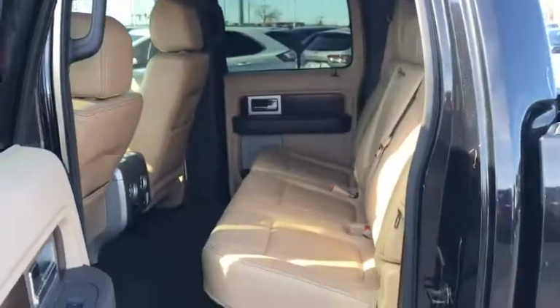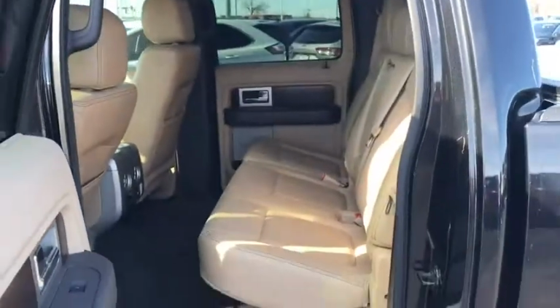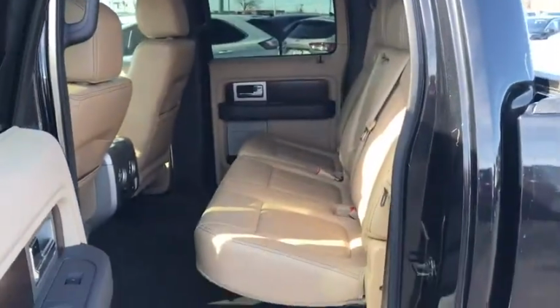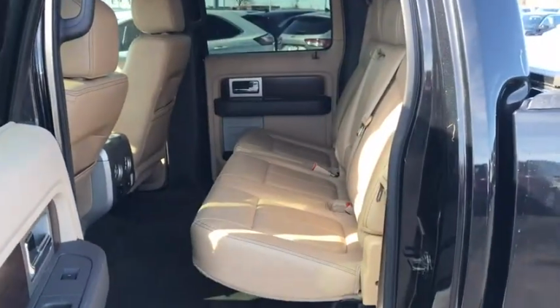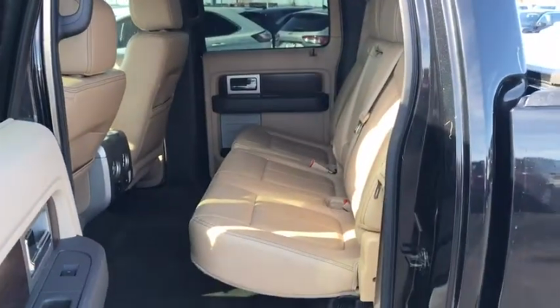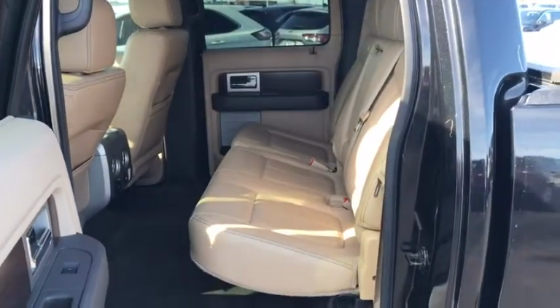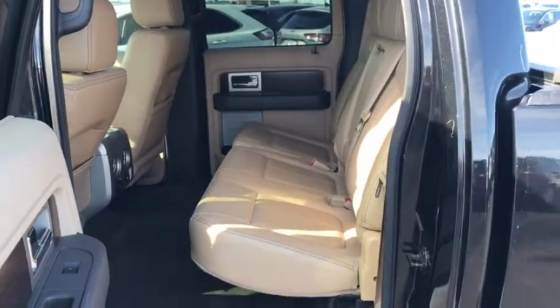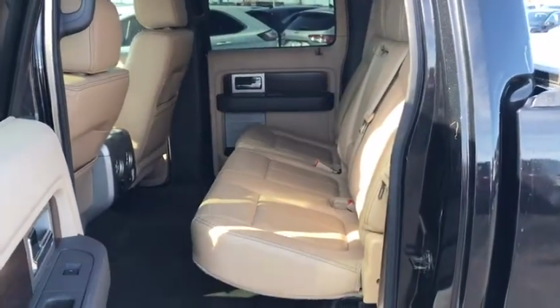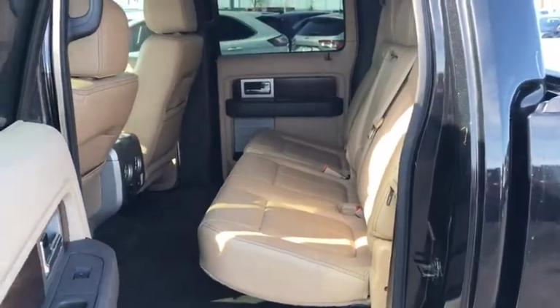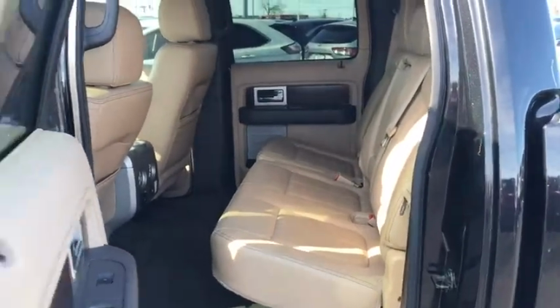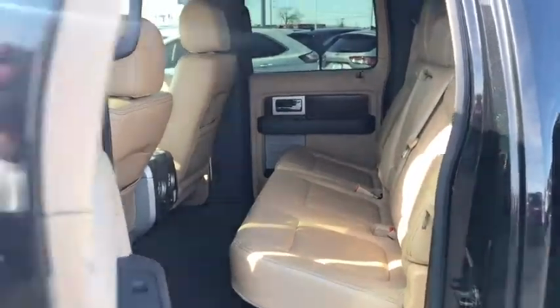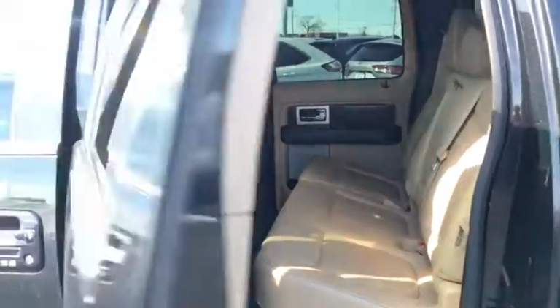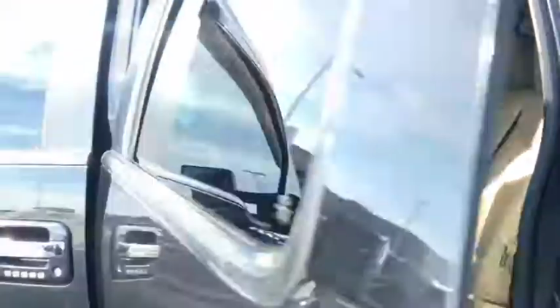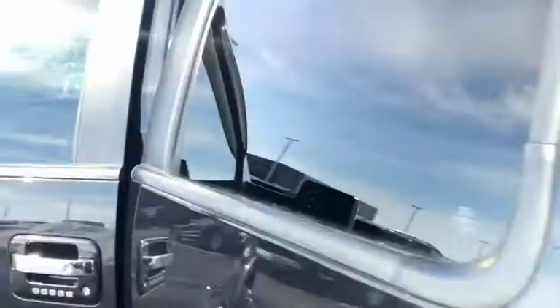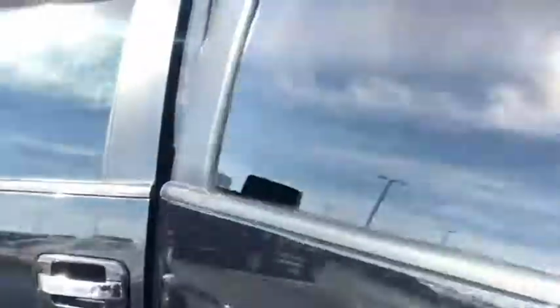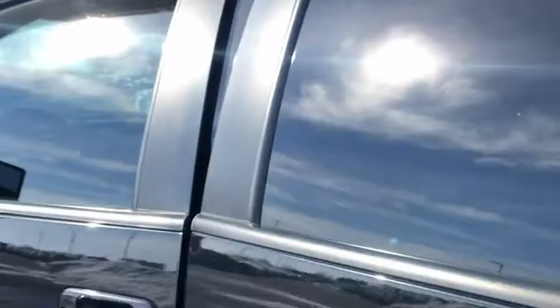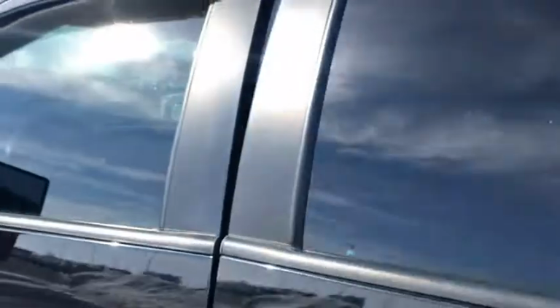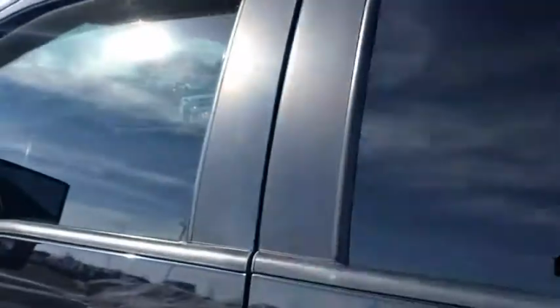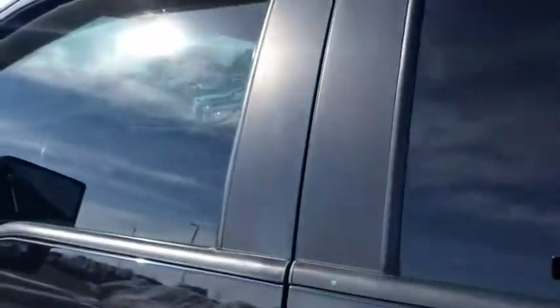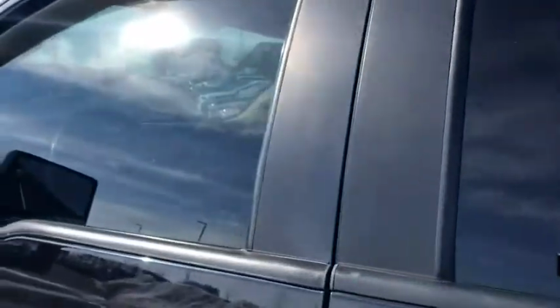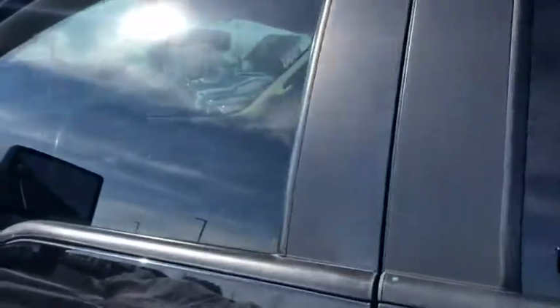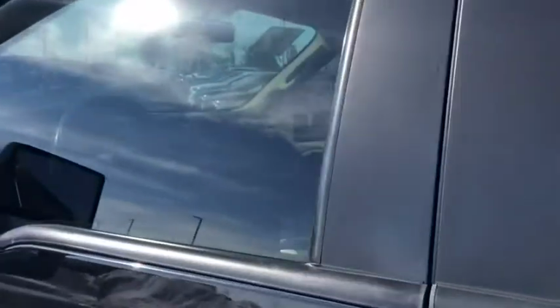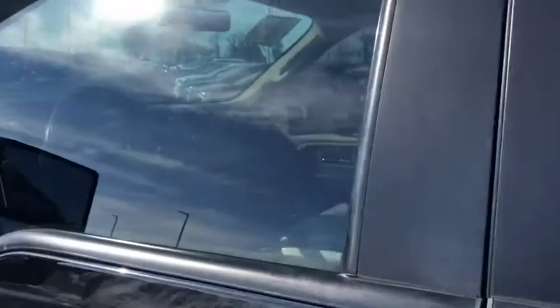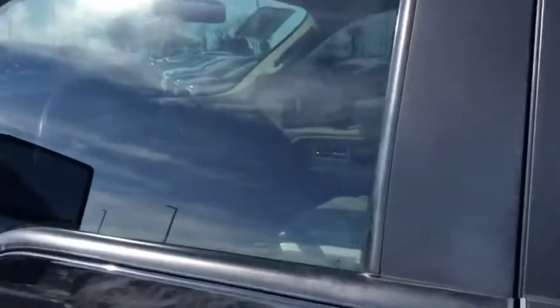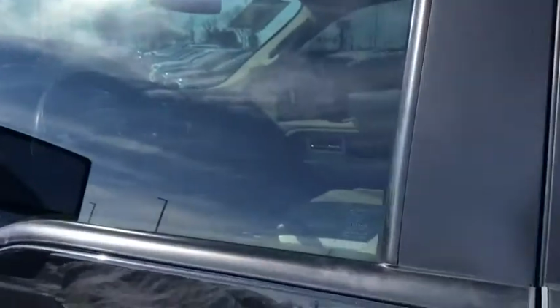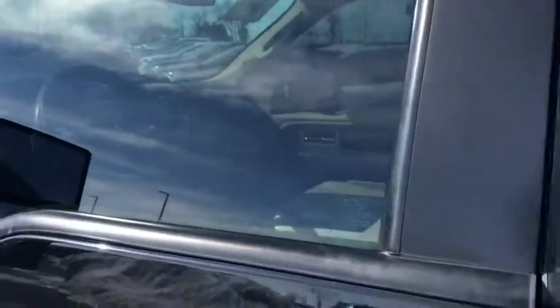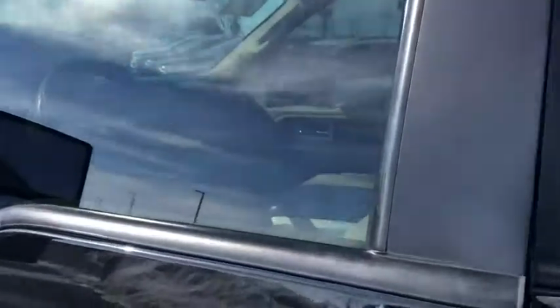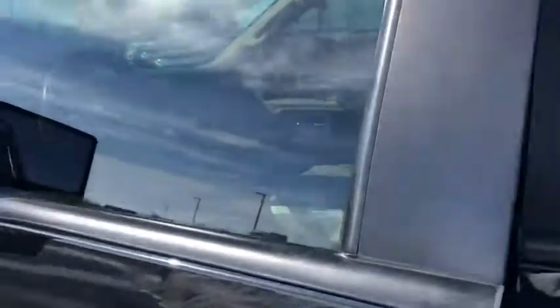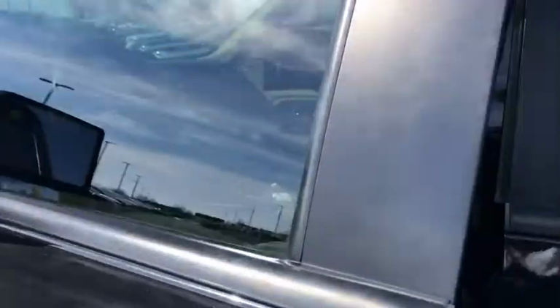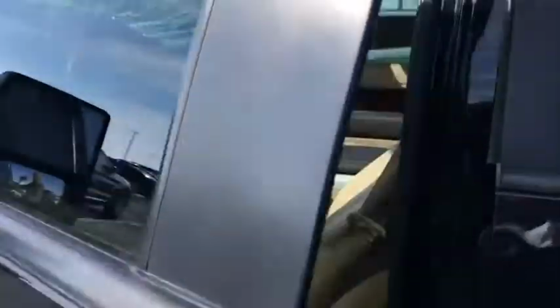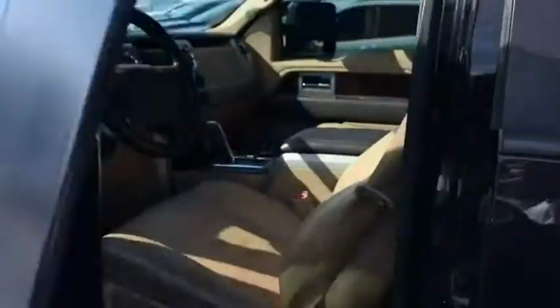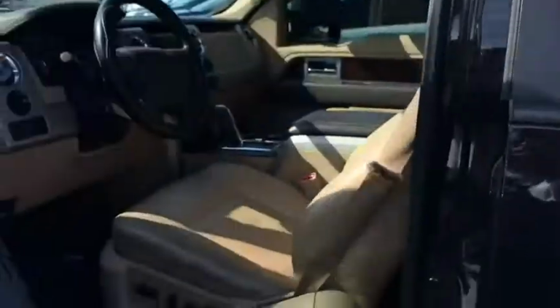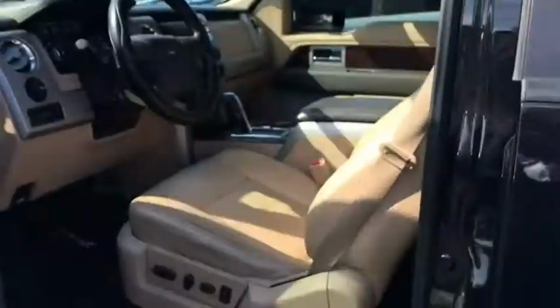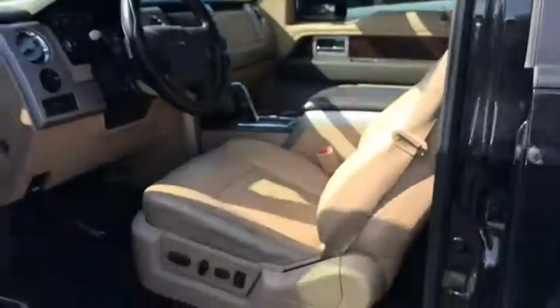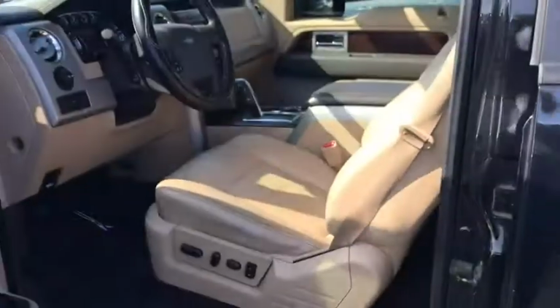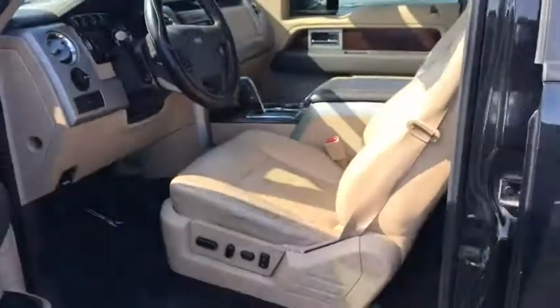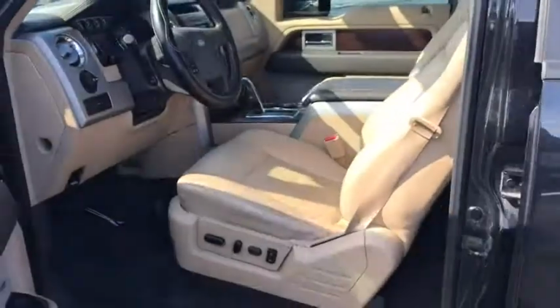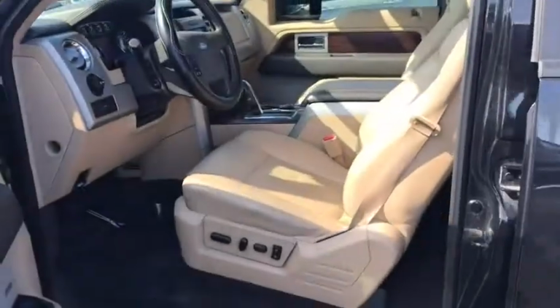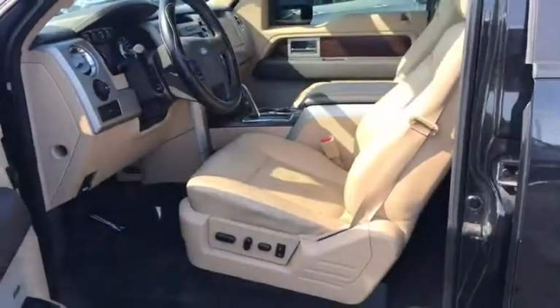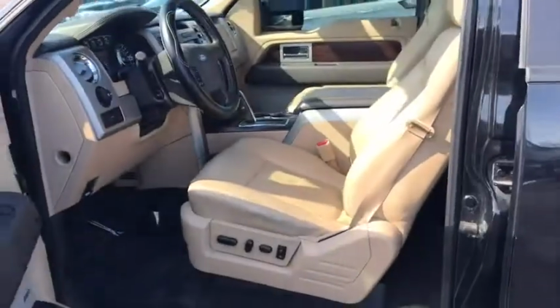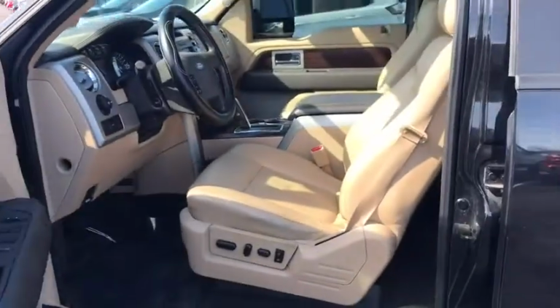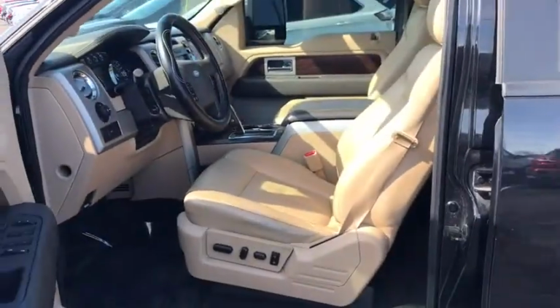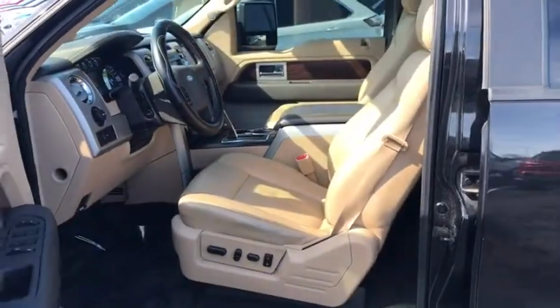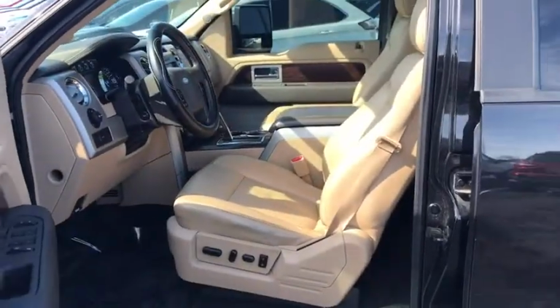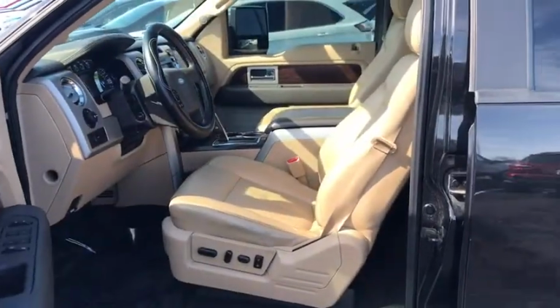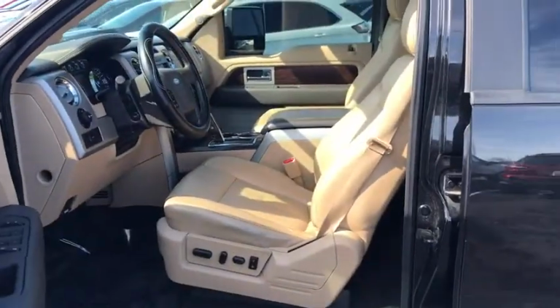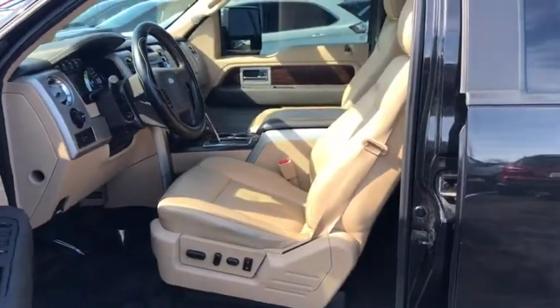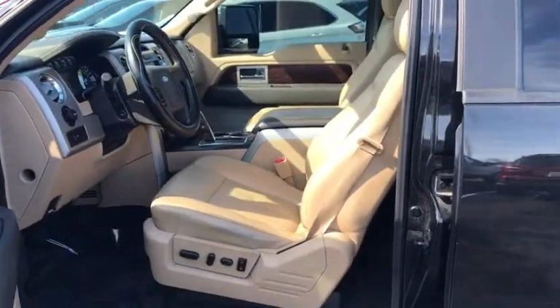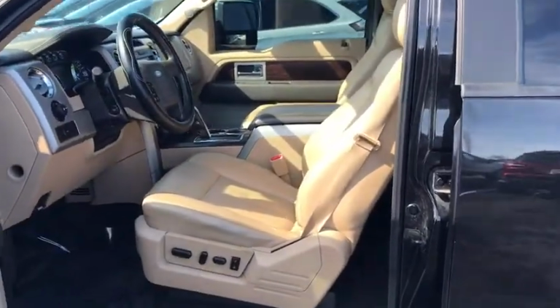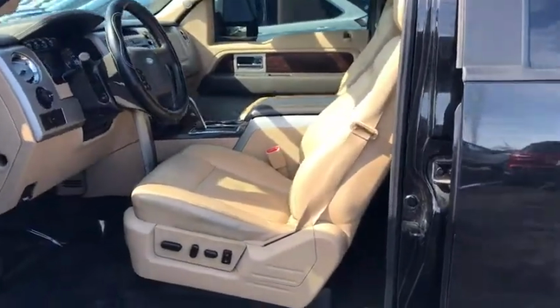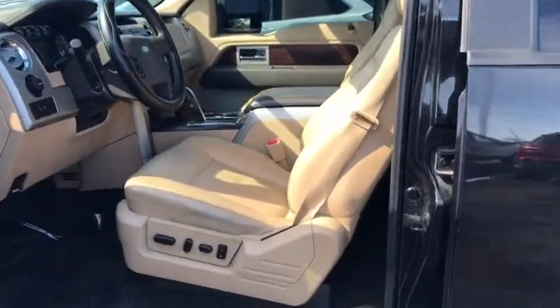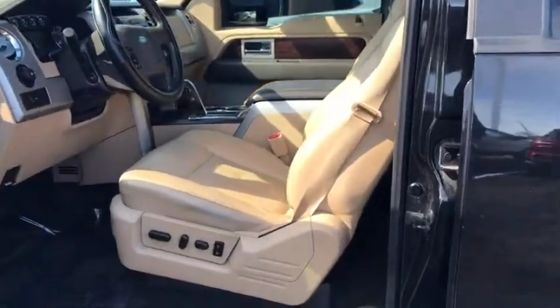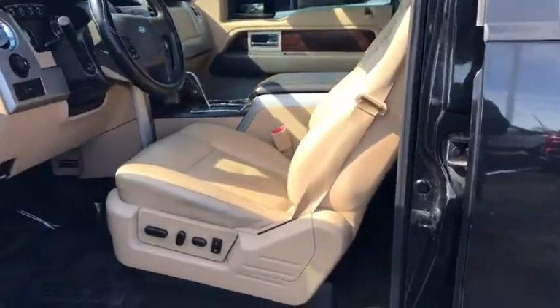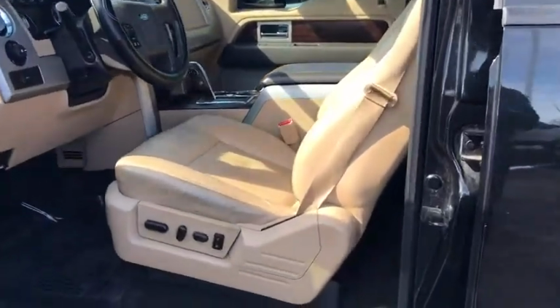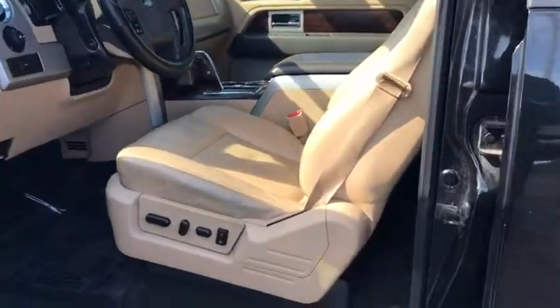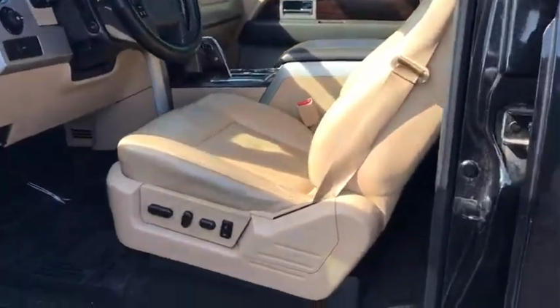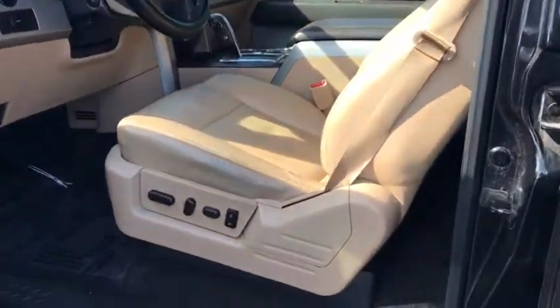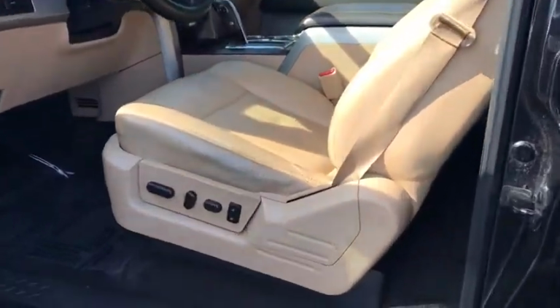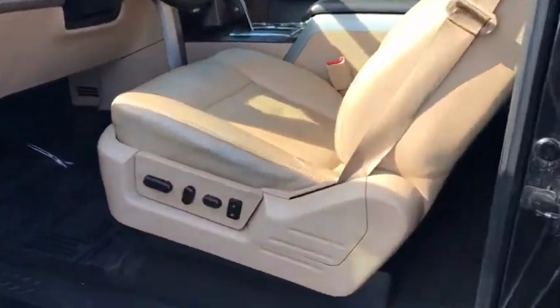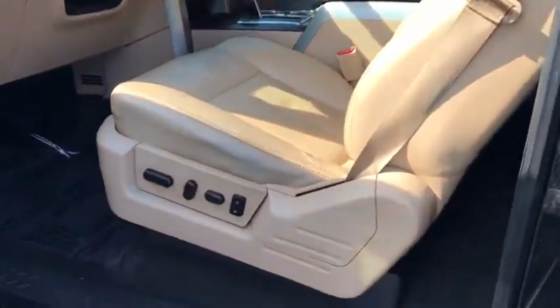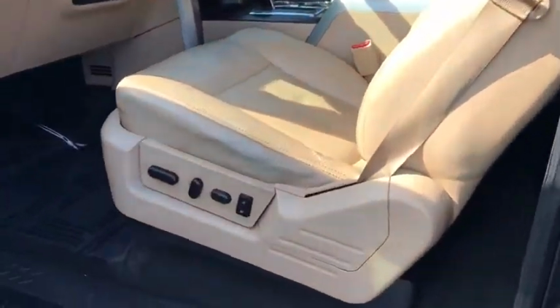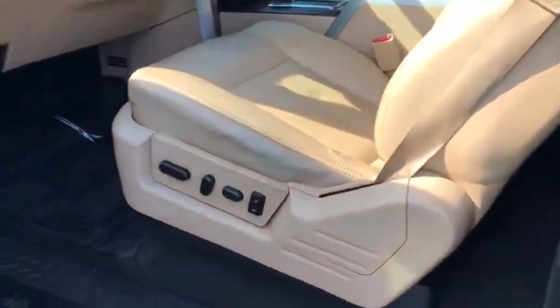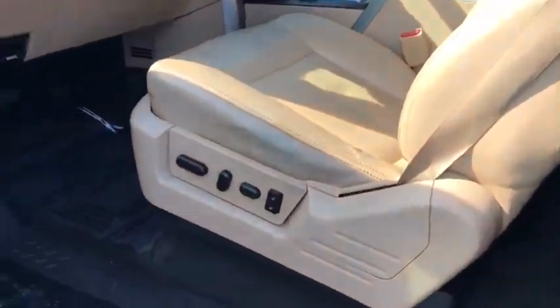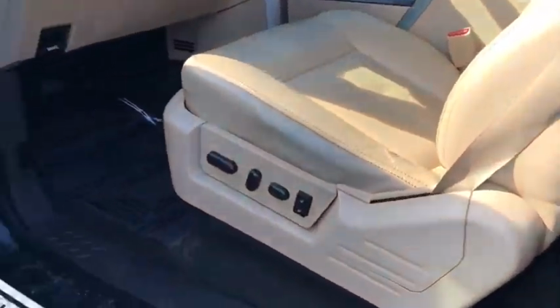Heated outside mirrors. Take this vehicle for a spin and see why so many shoppers are now proud owners.